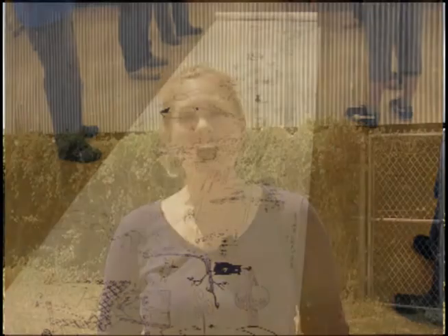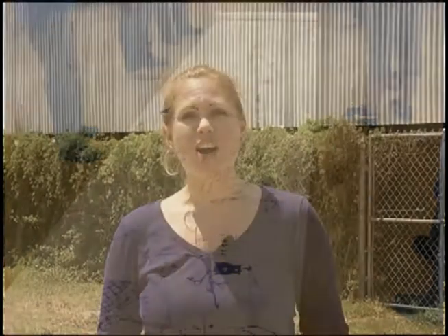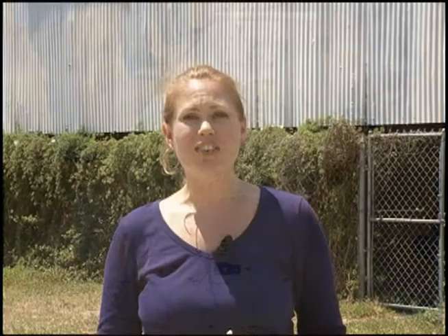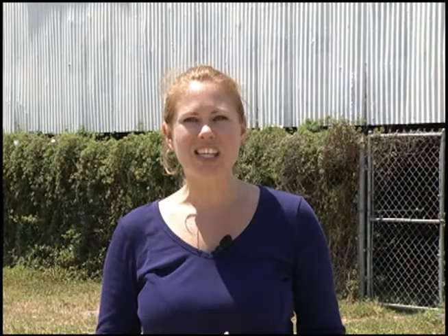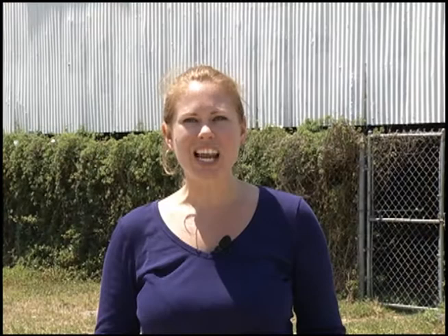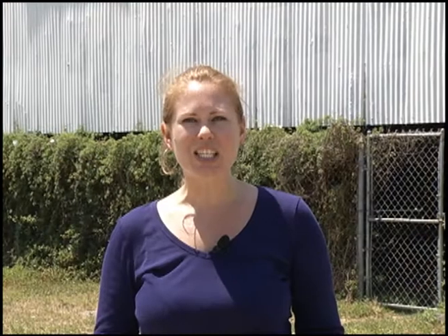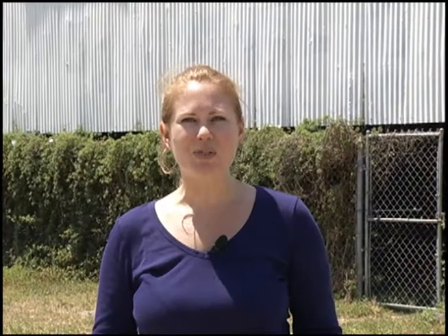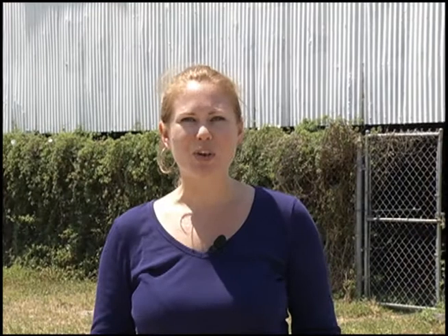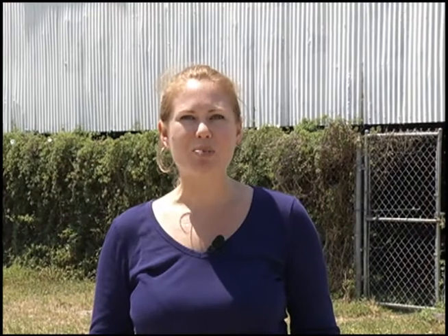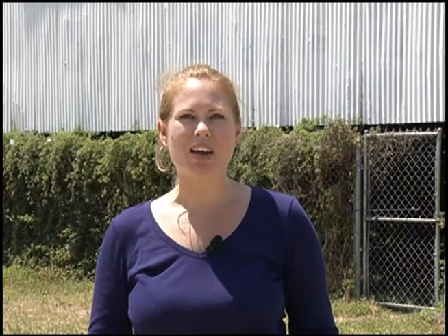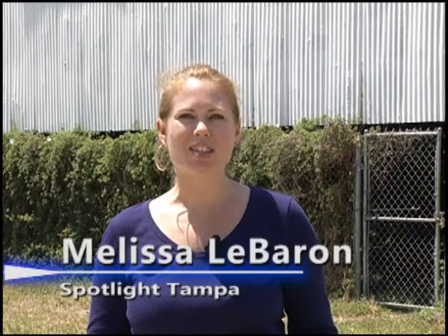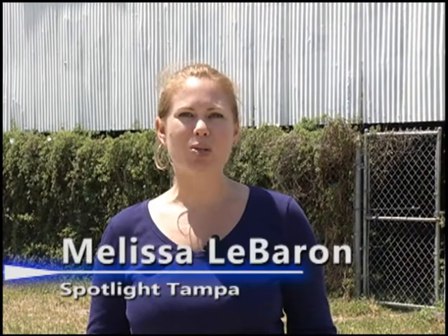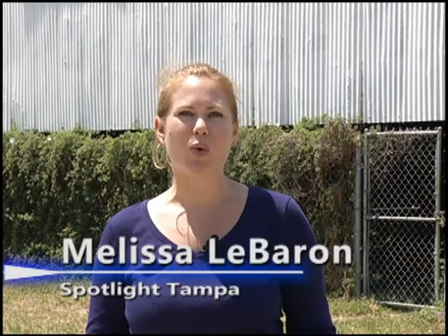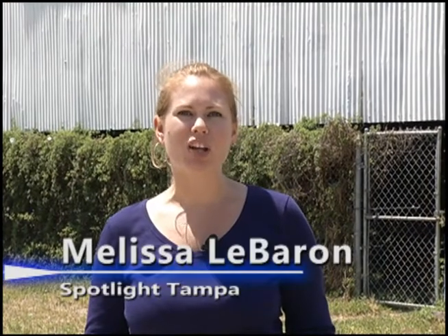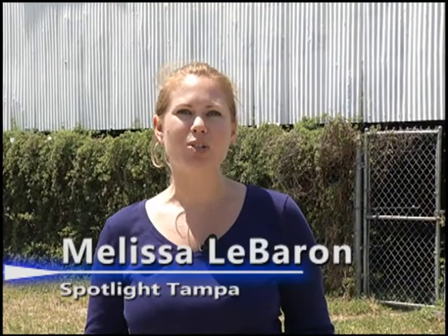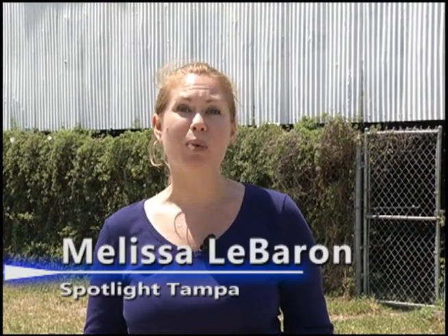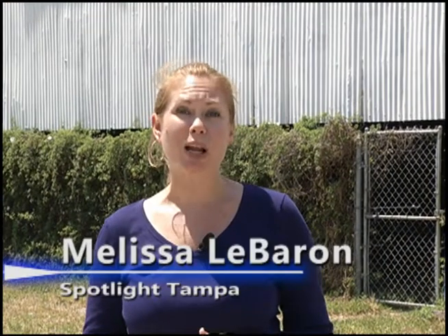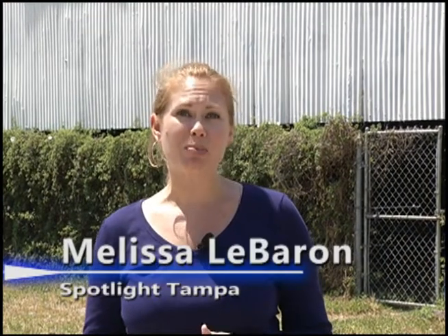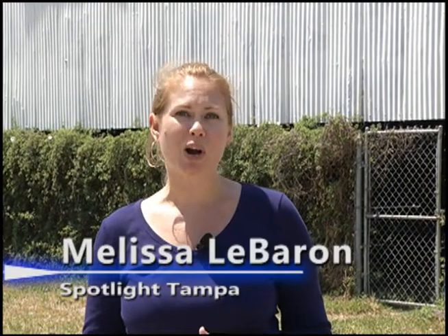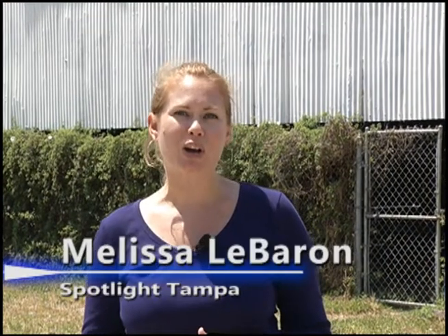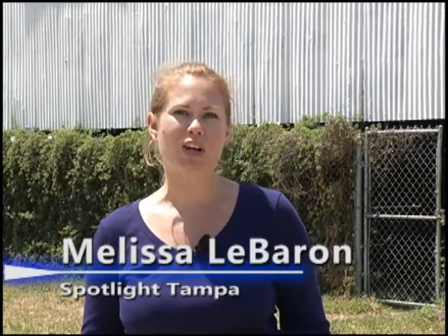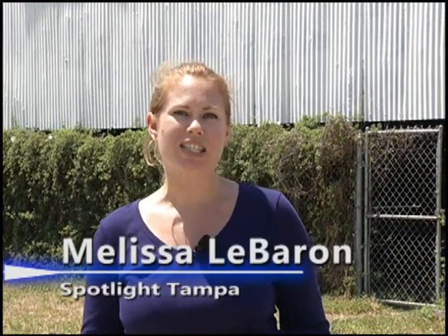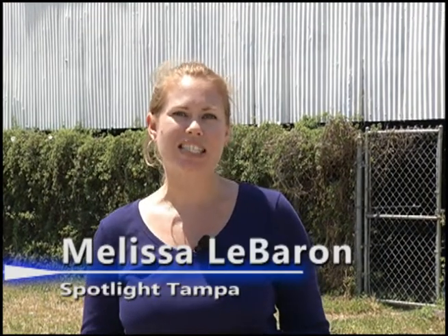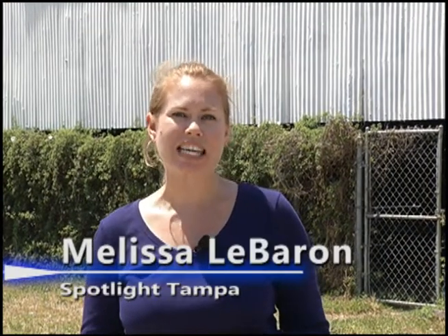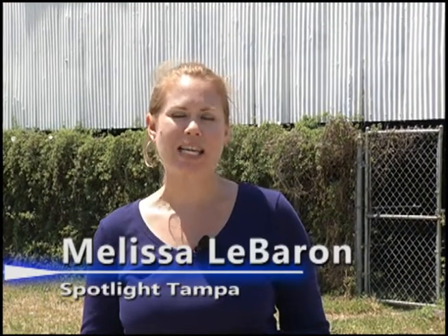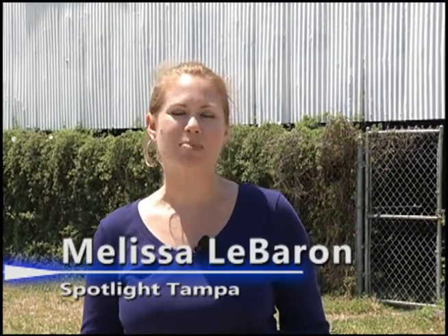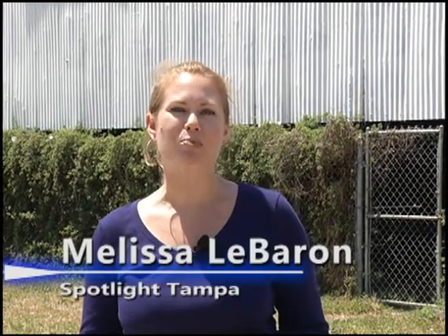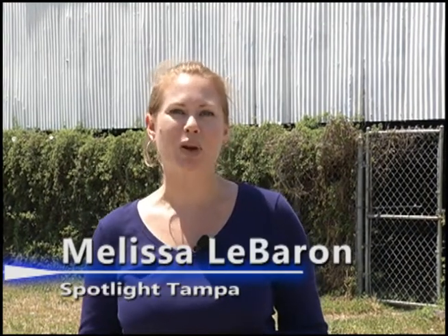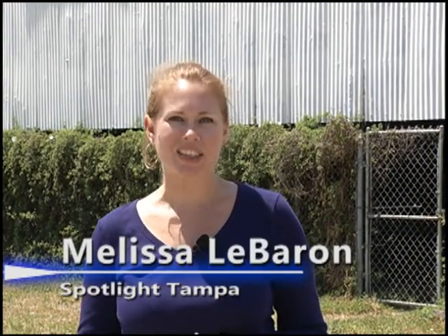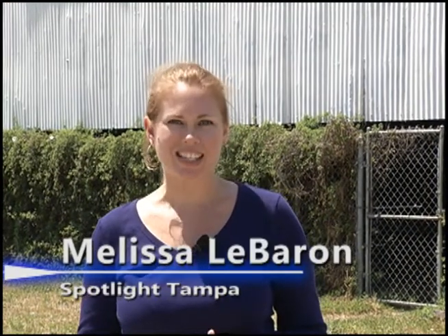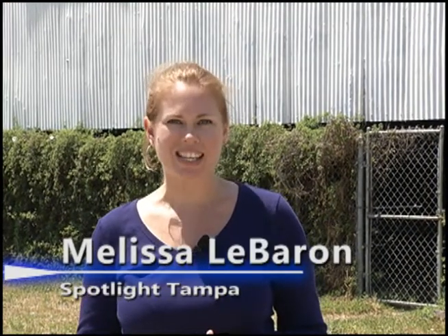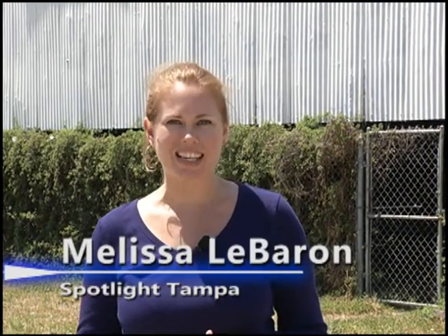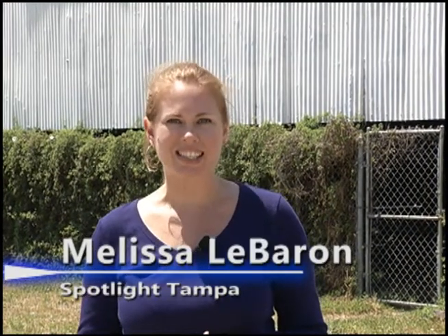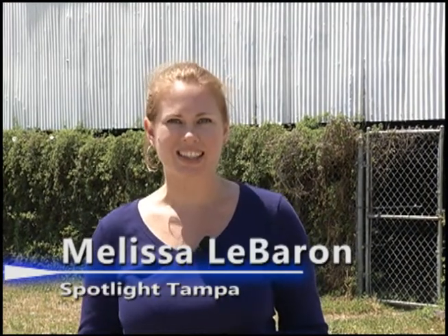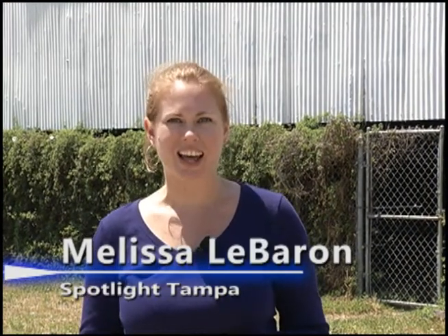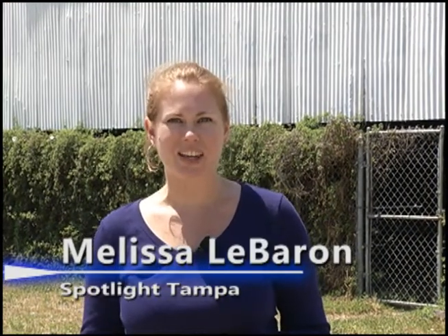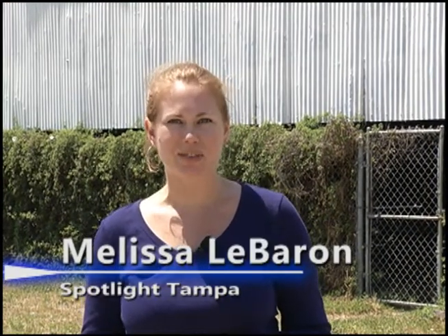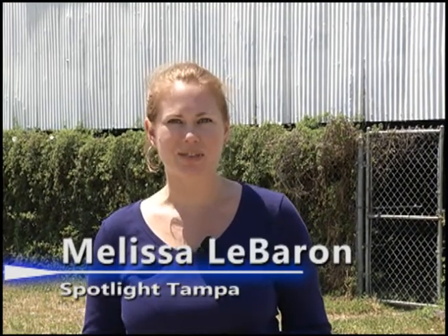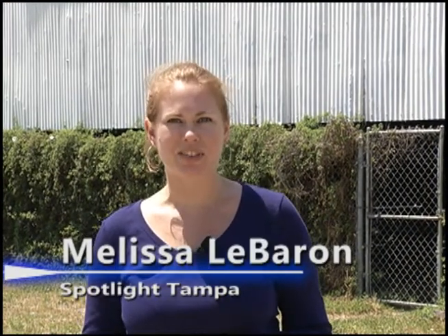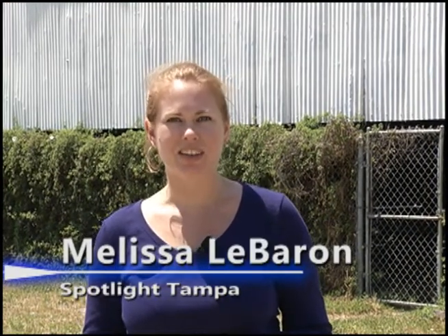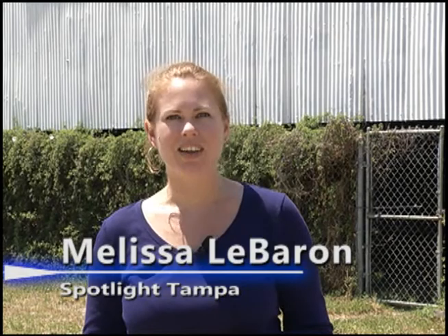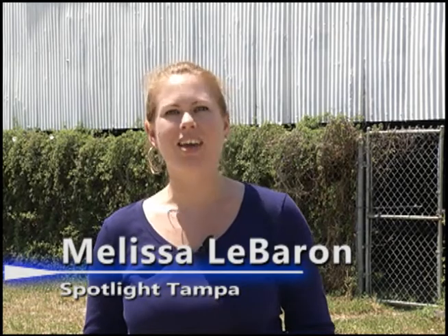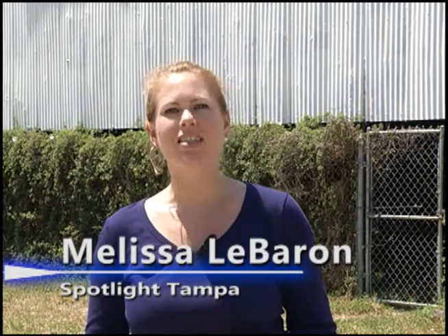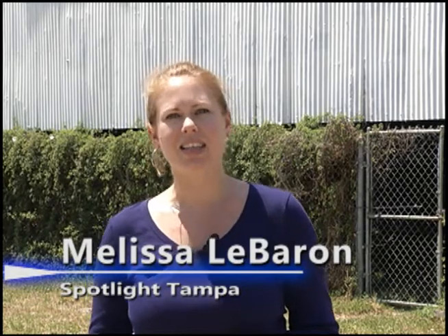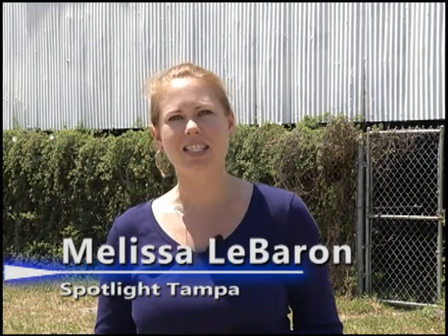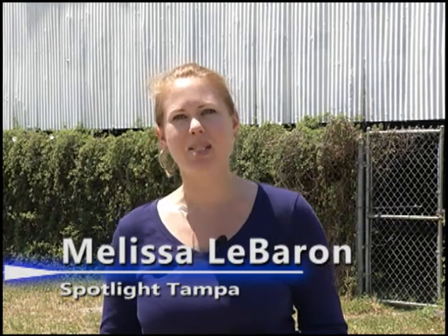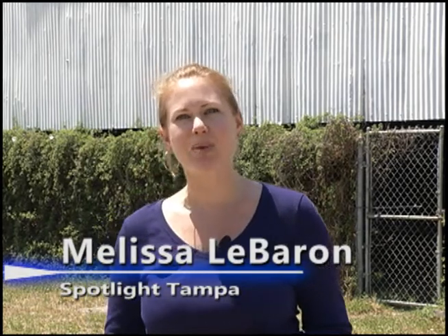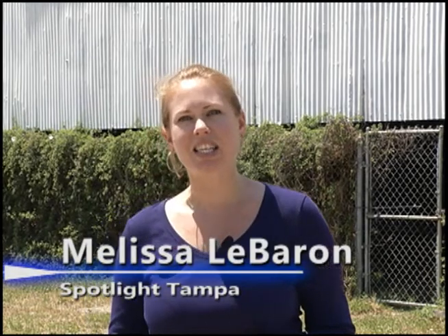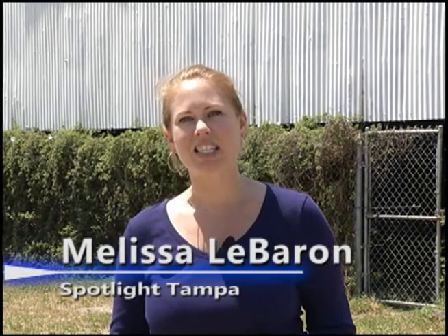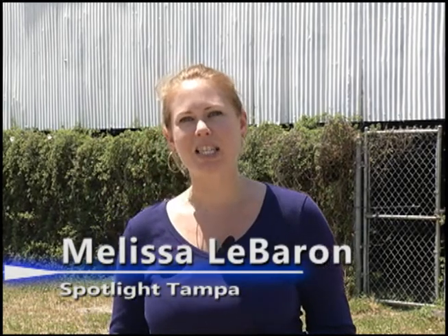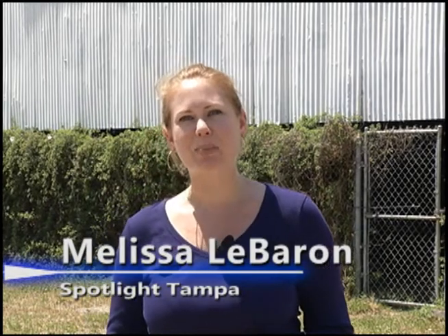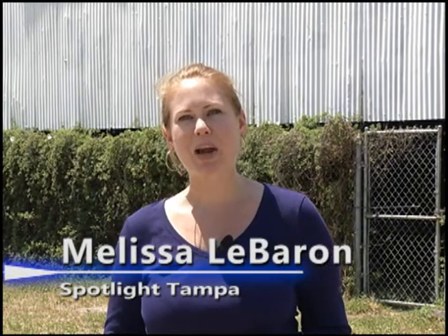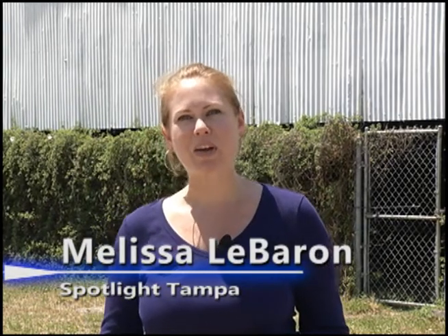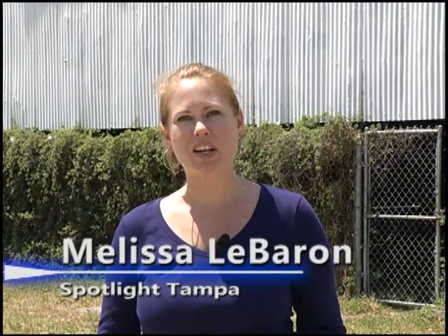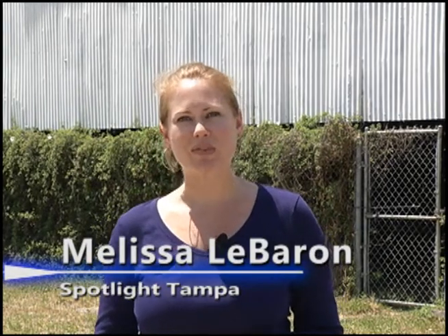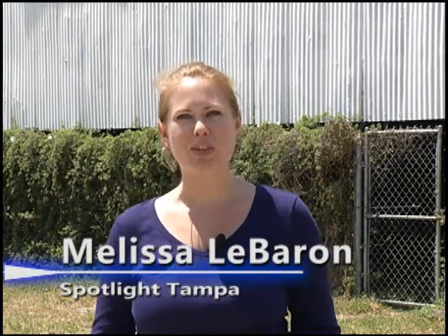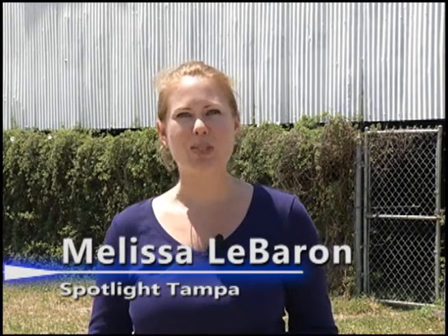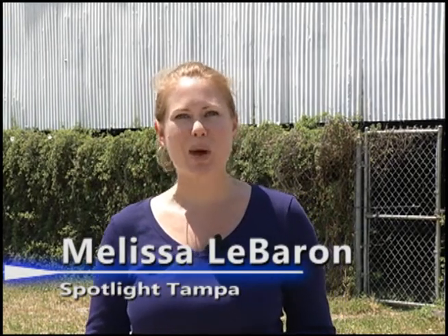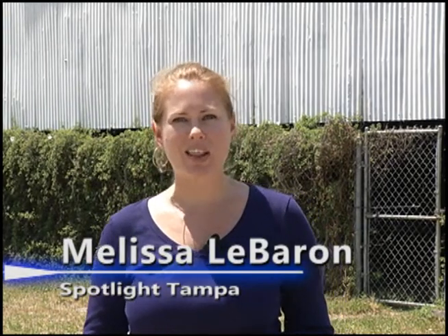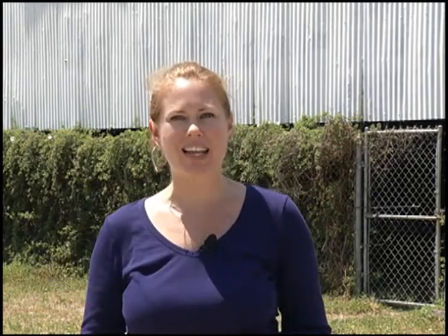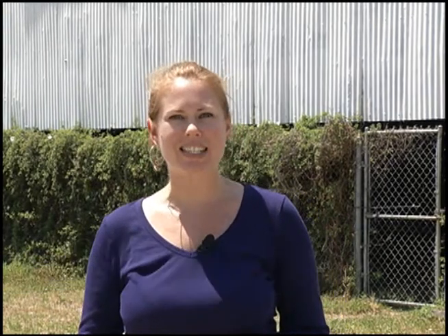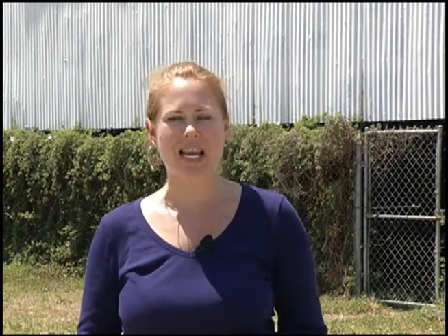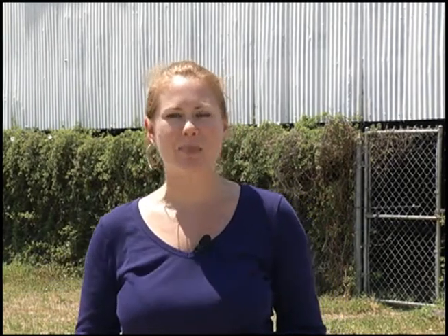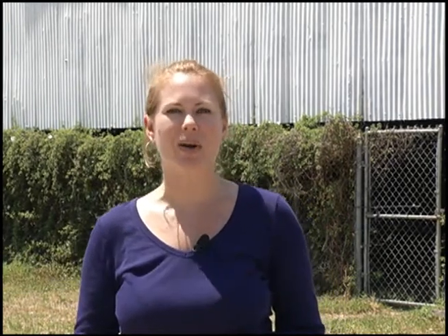Over the next few months, watch Mike Parker and his team bring the site to life. This is Melissa LeBaron for Spotlight Tampa.